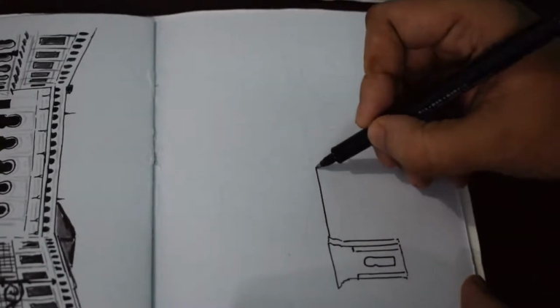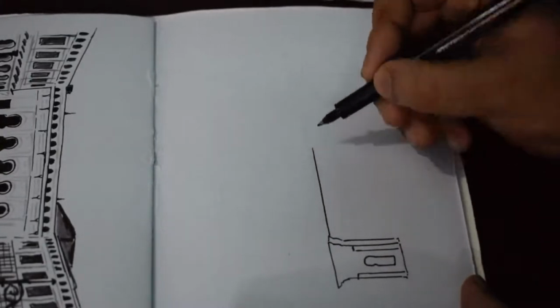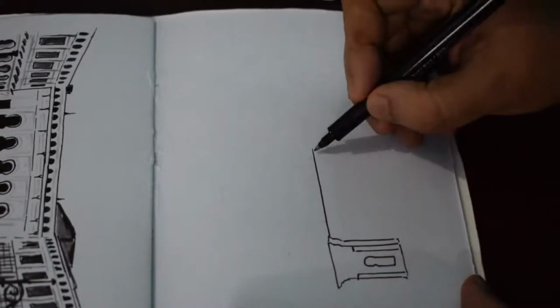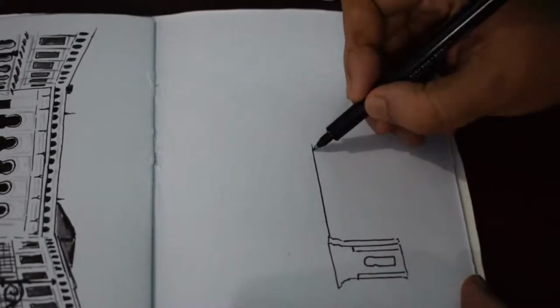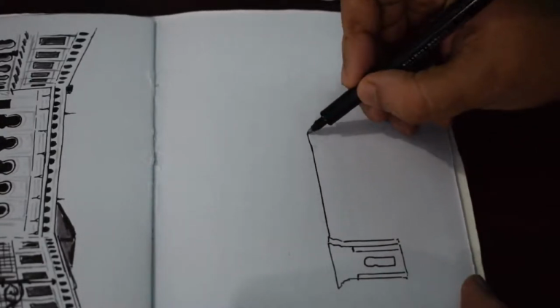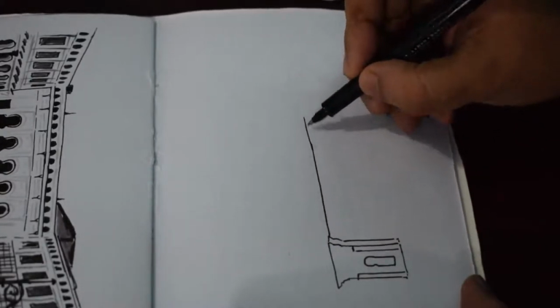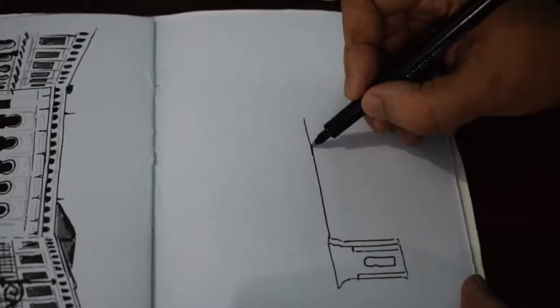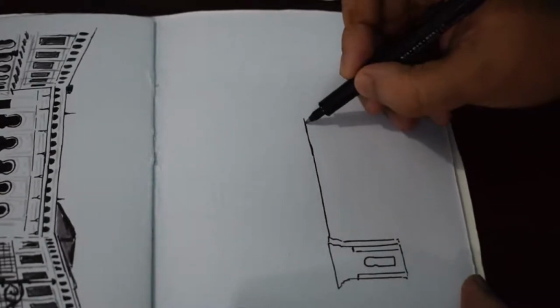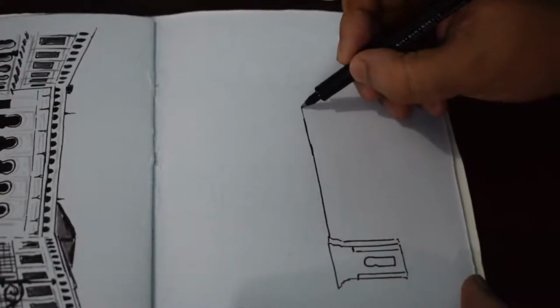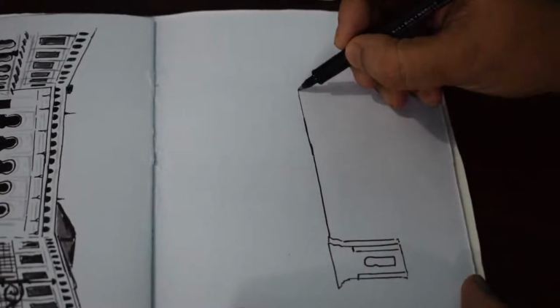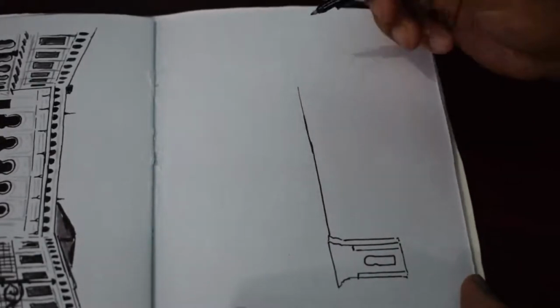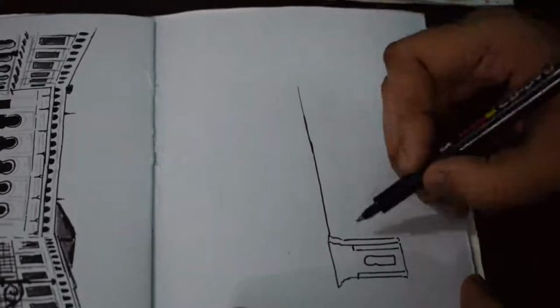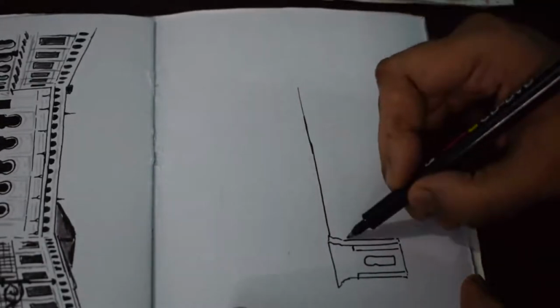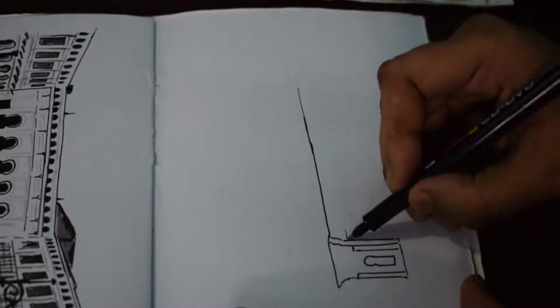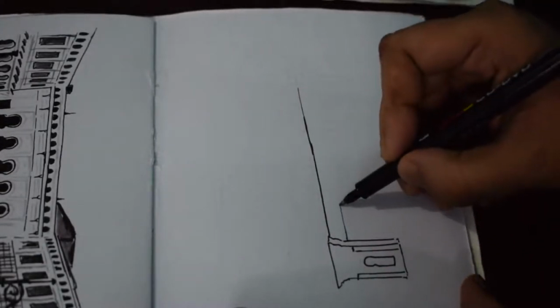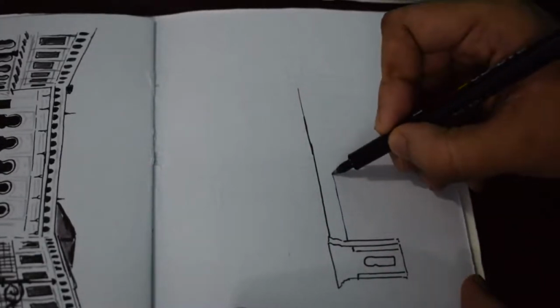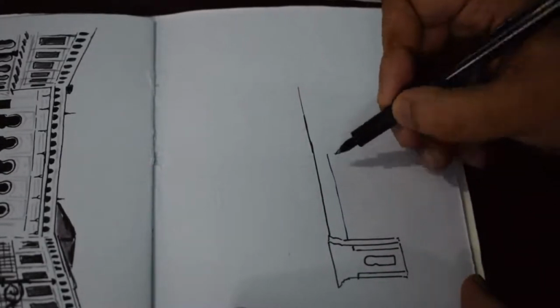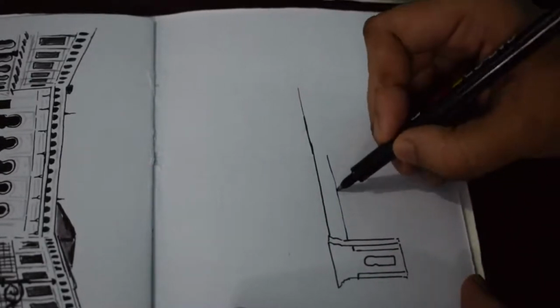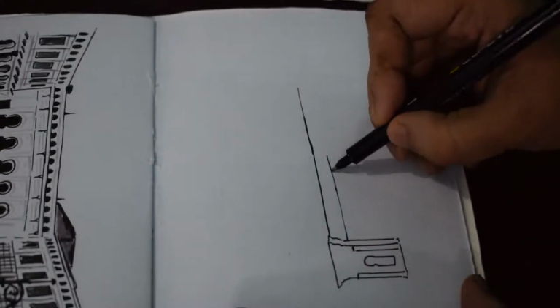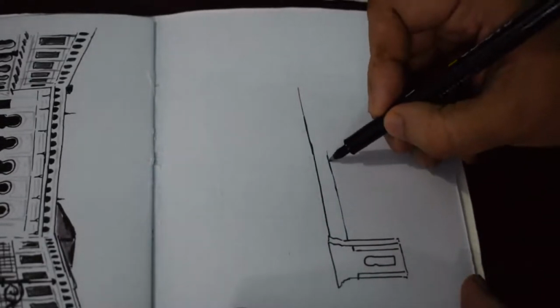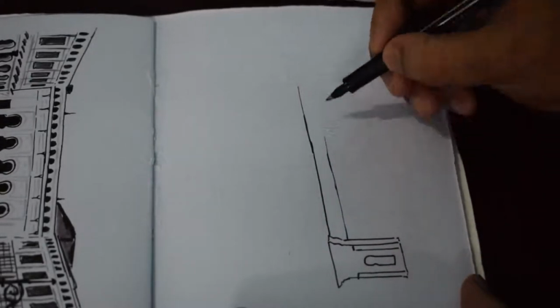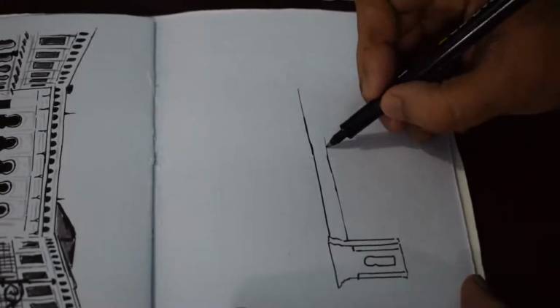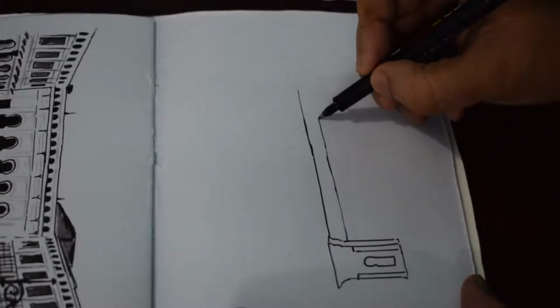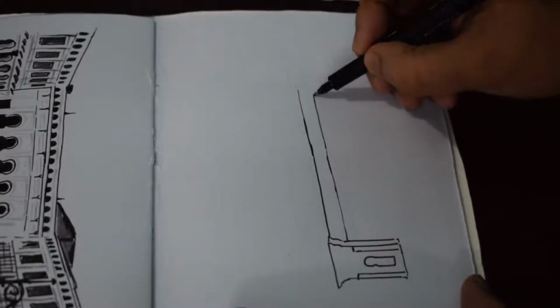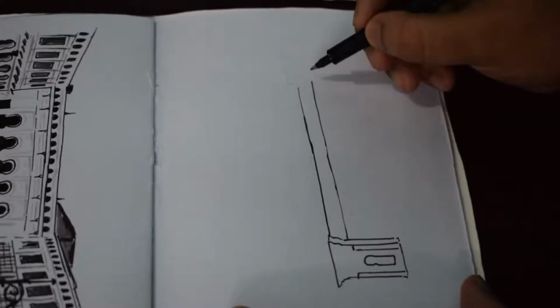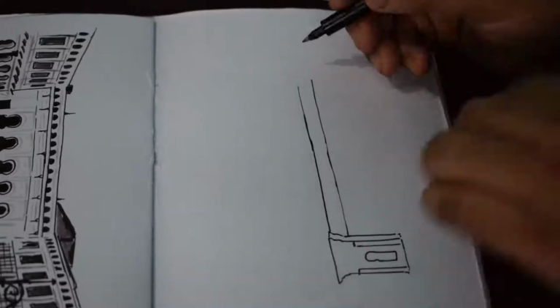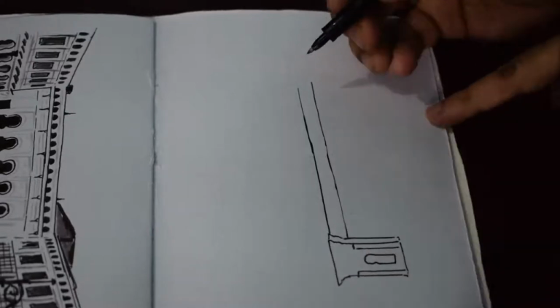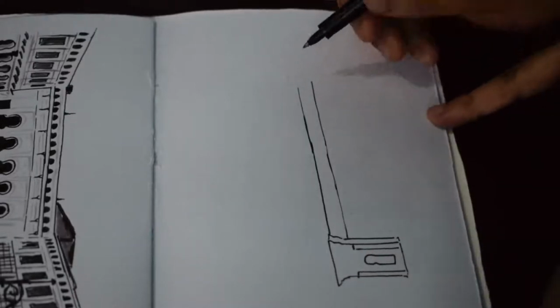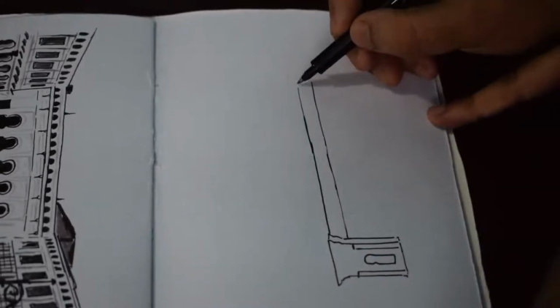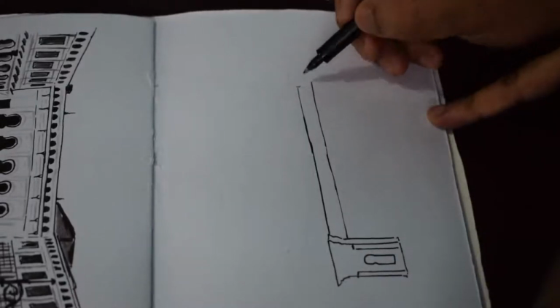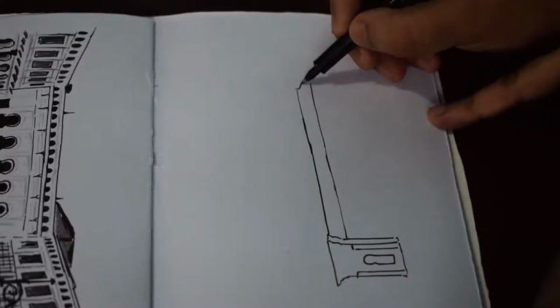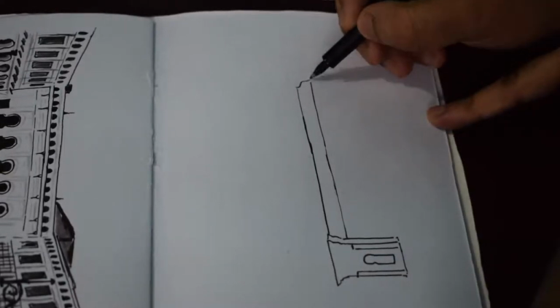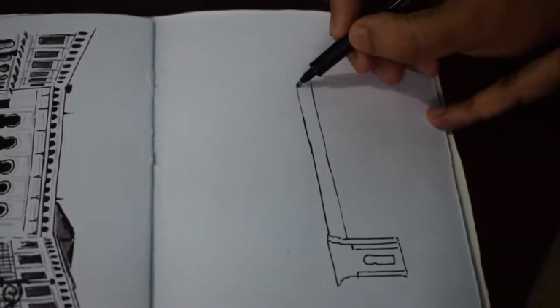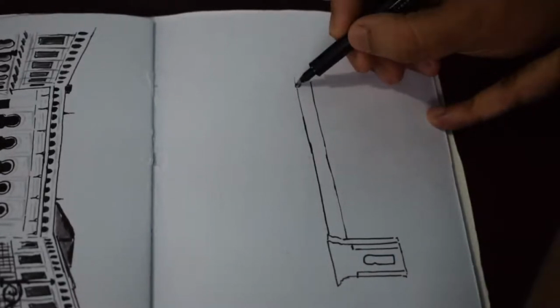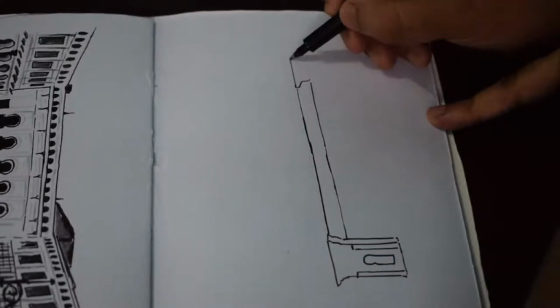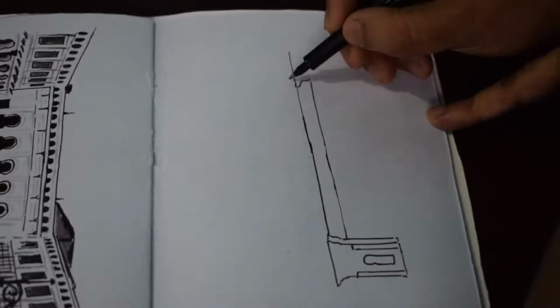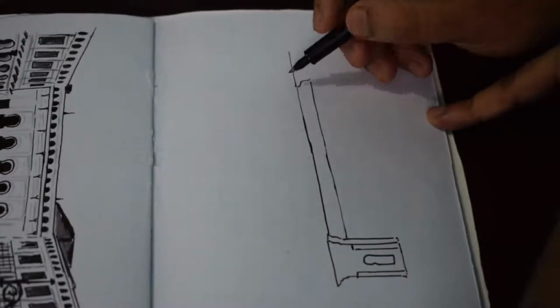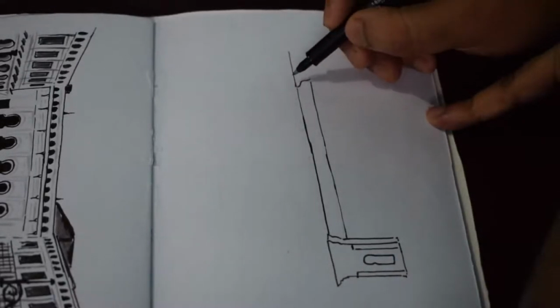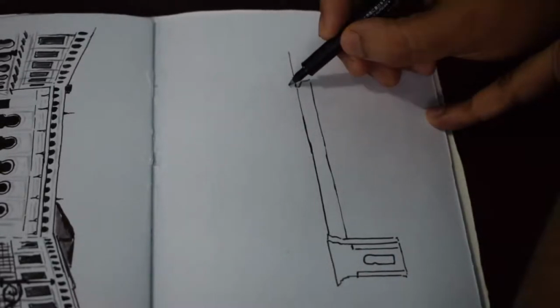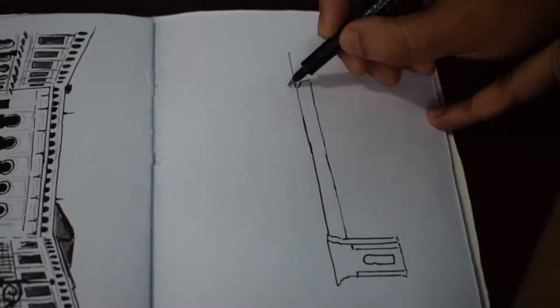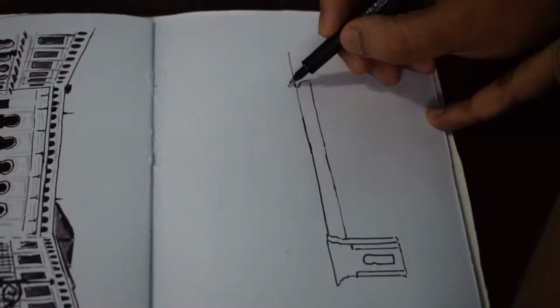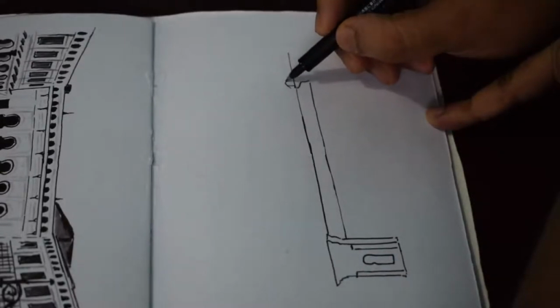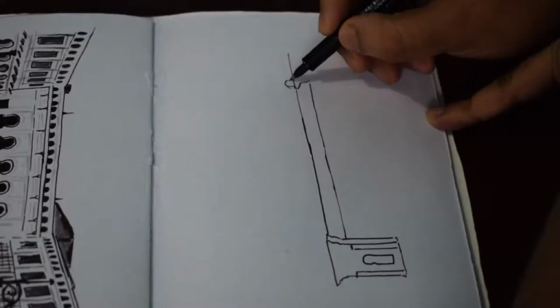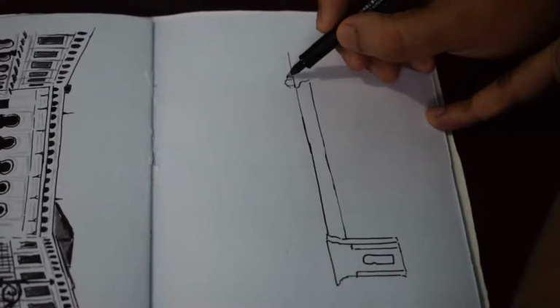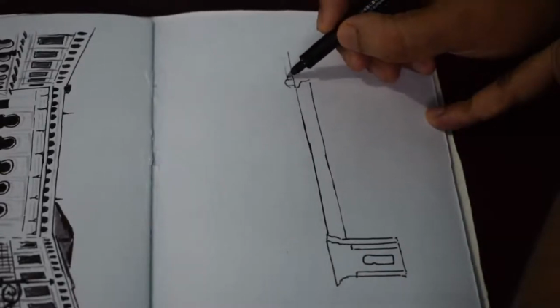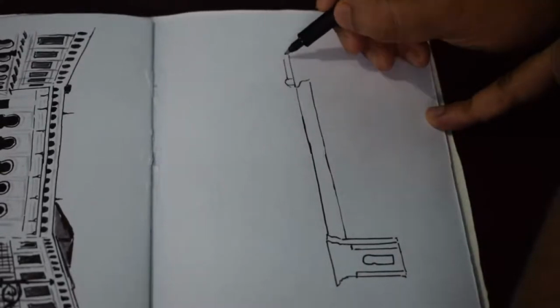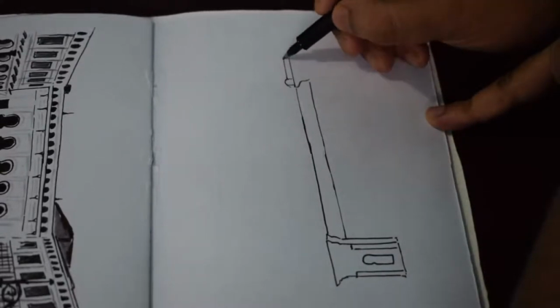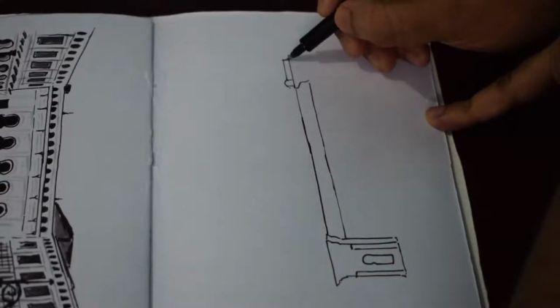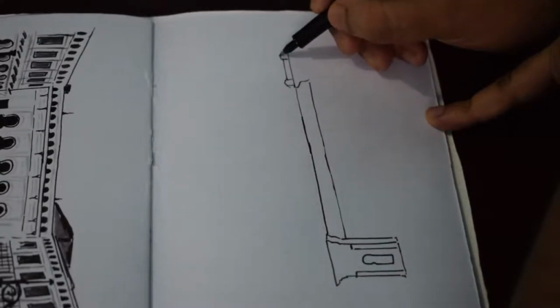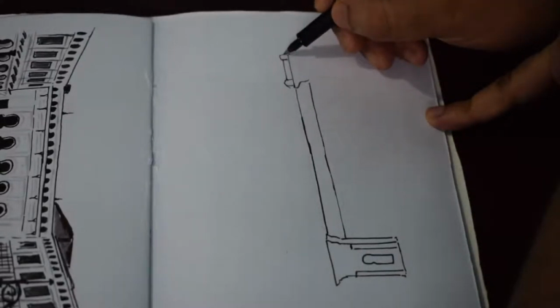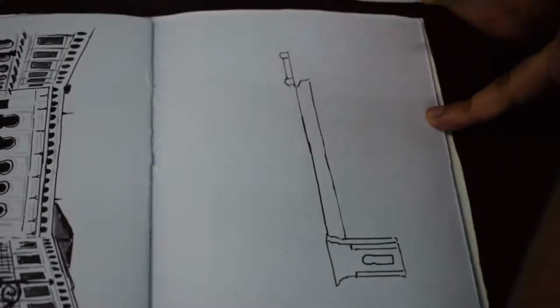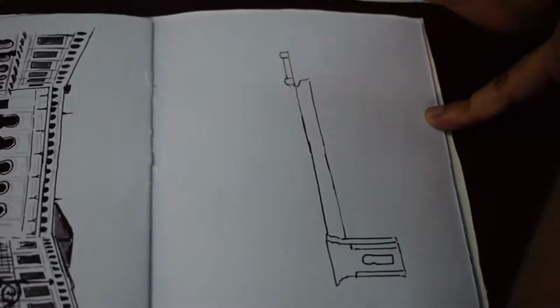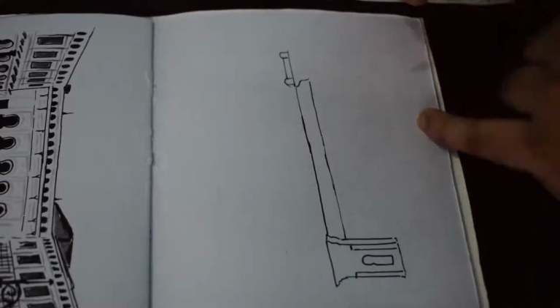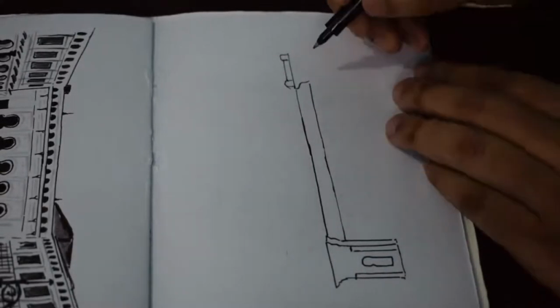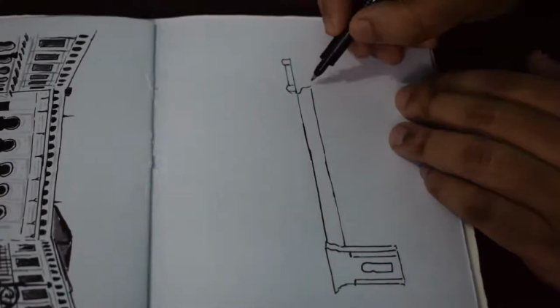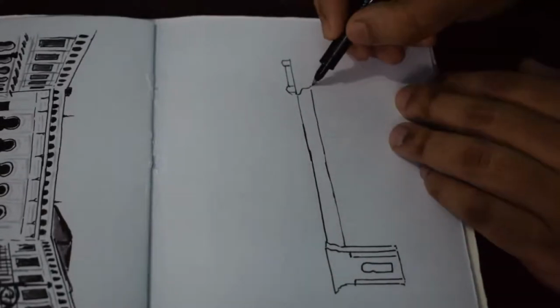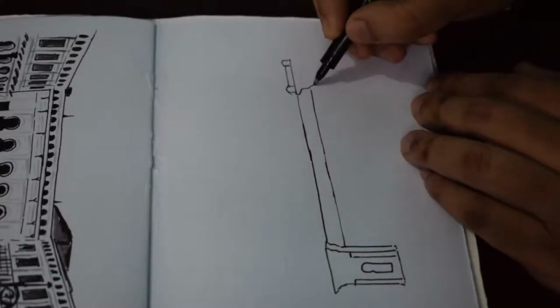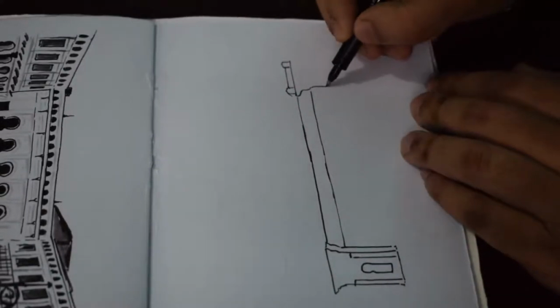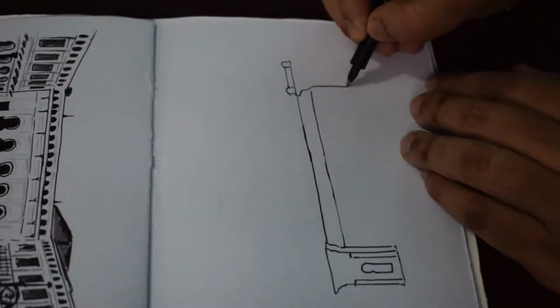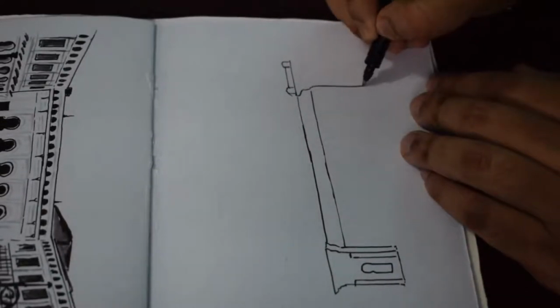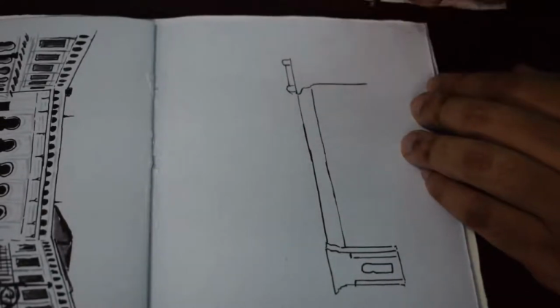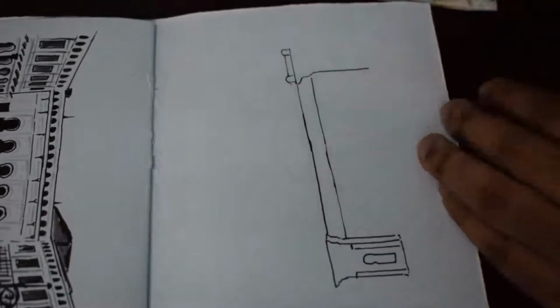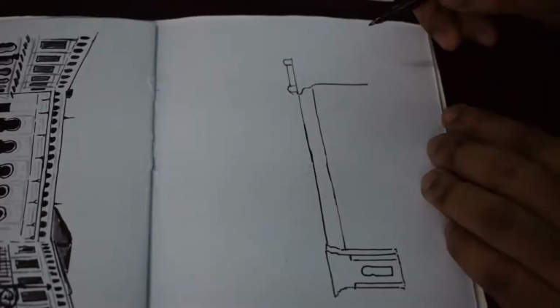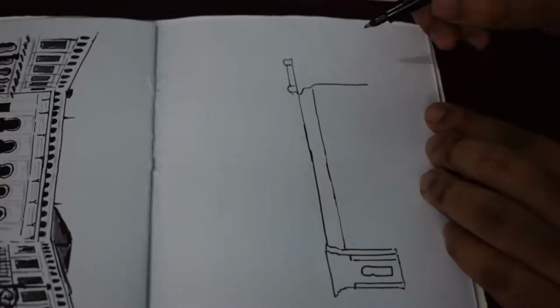Hi friends, welcome back. It's the 19th day of October and today I'm sketching Prince of Ghat.